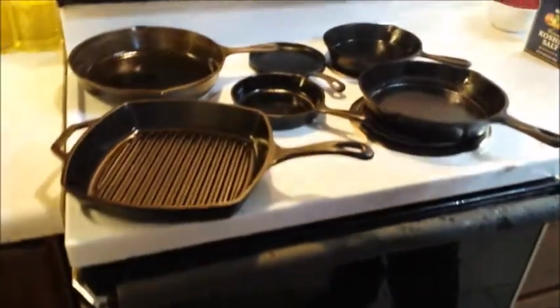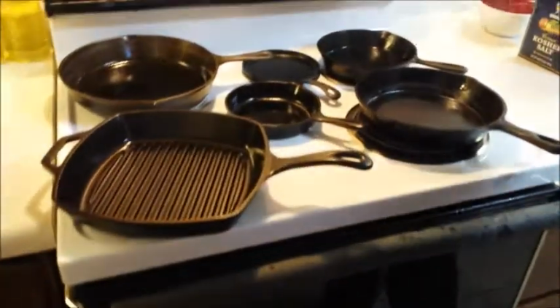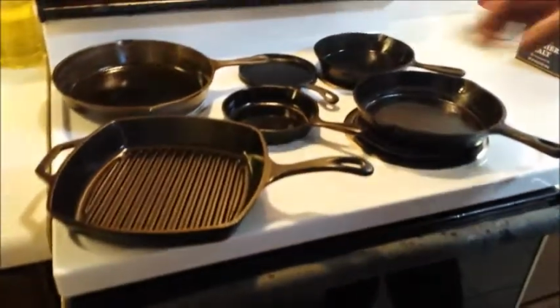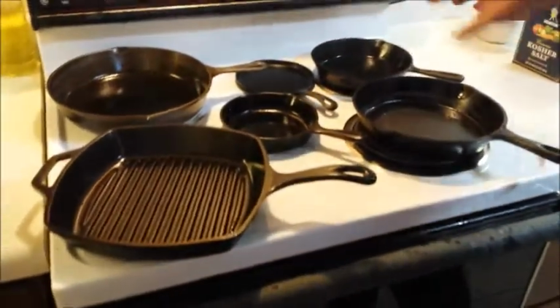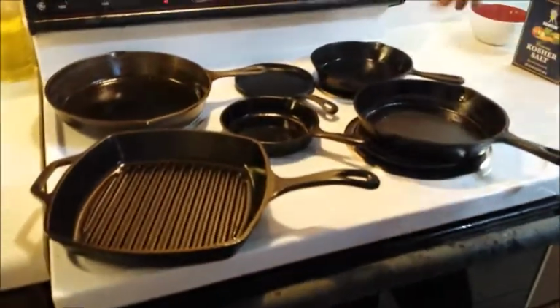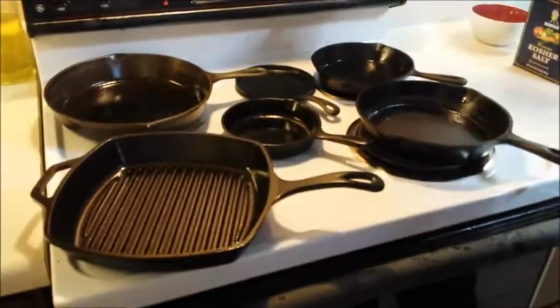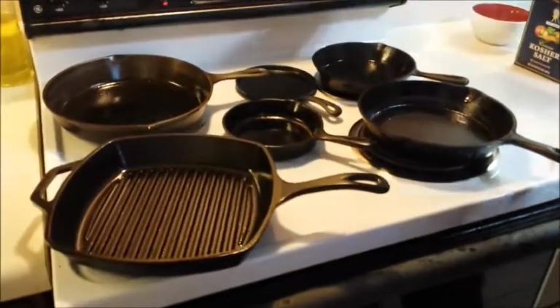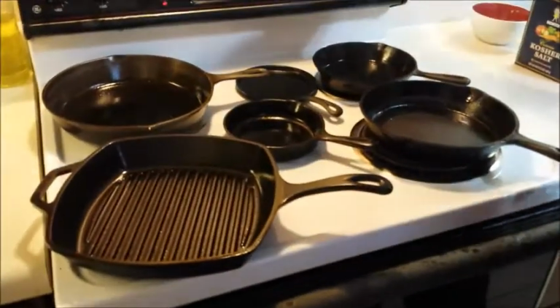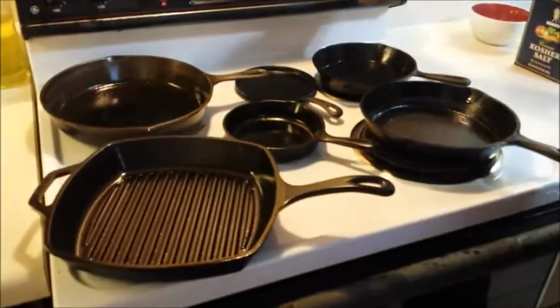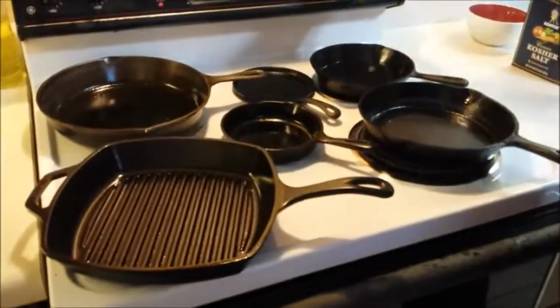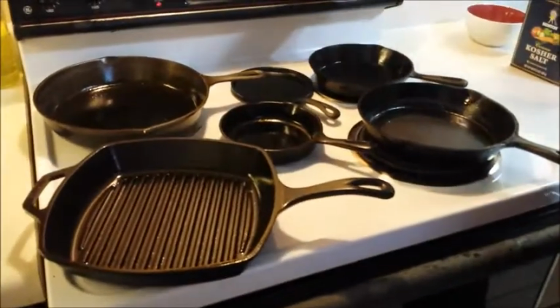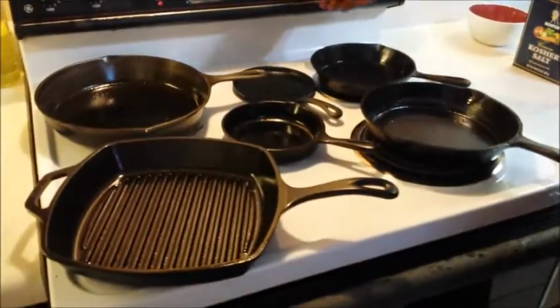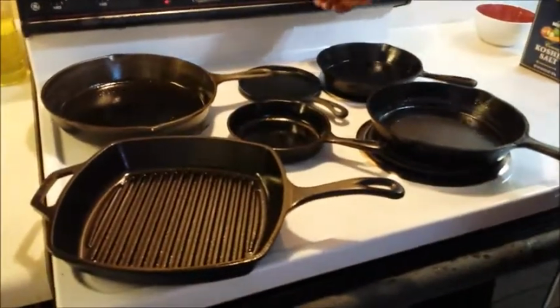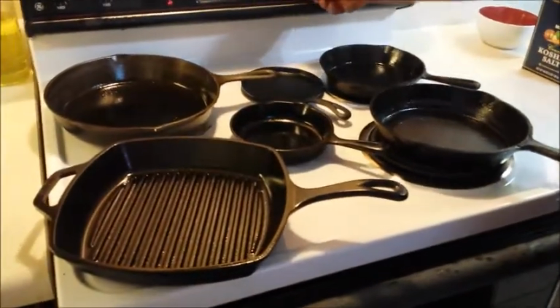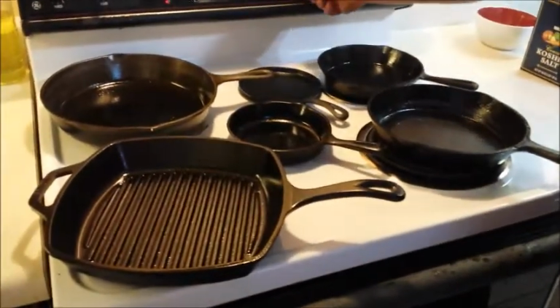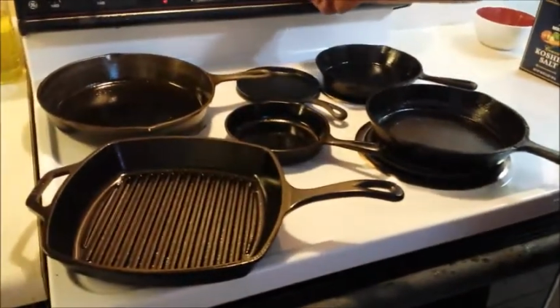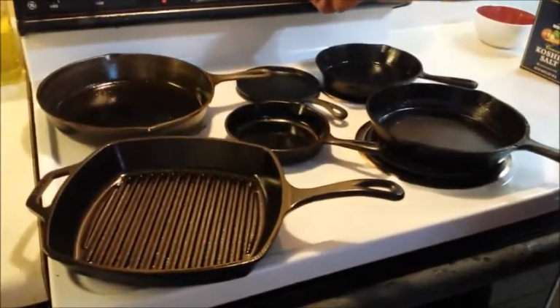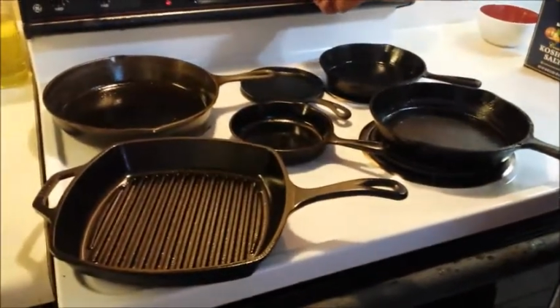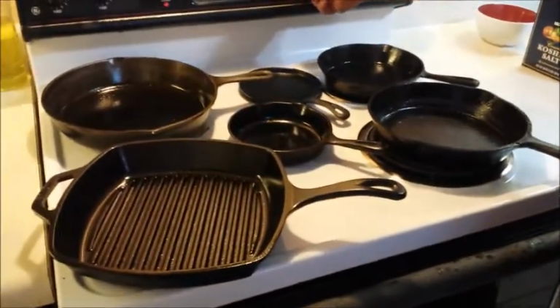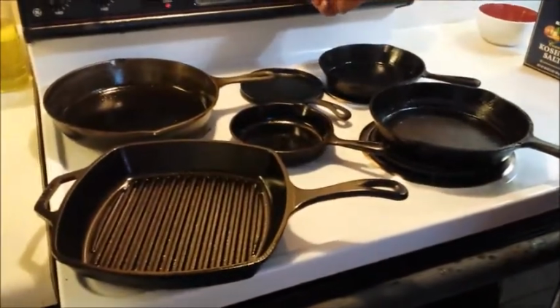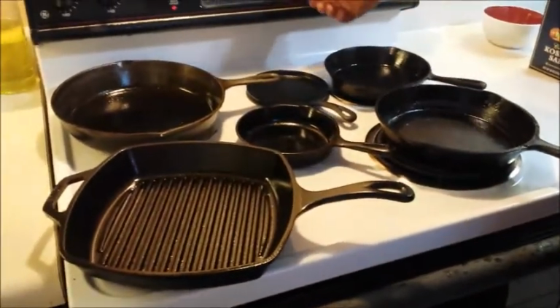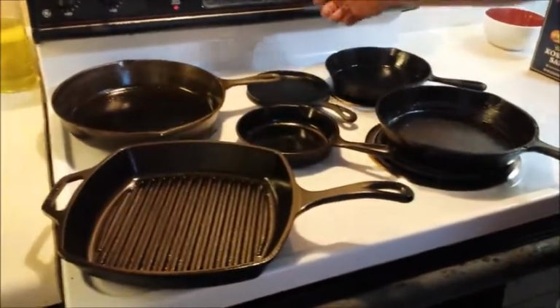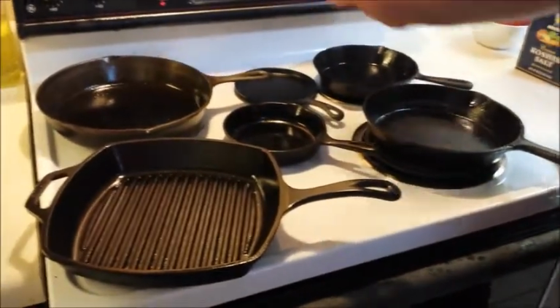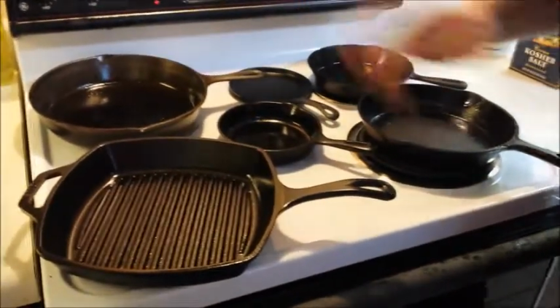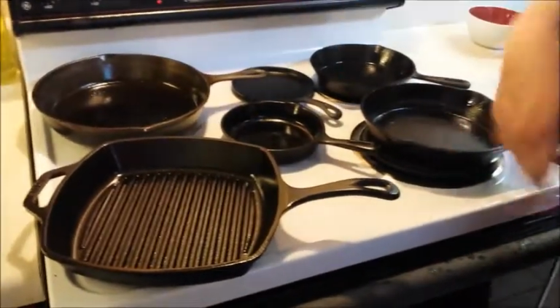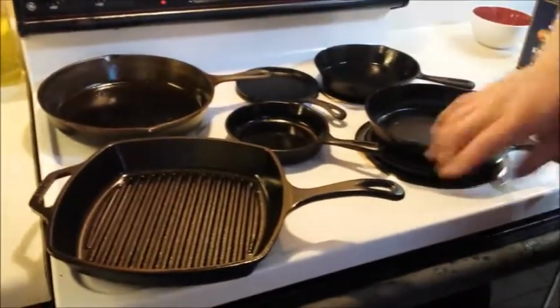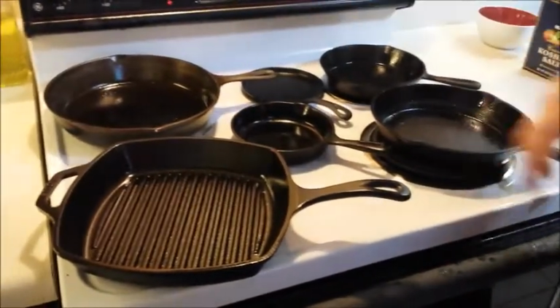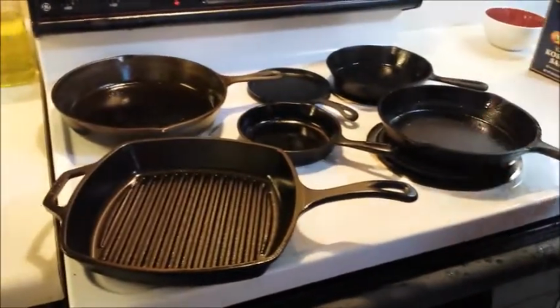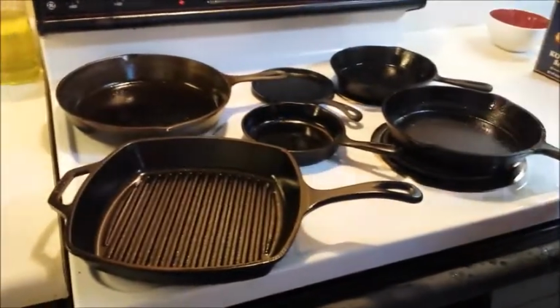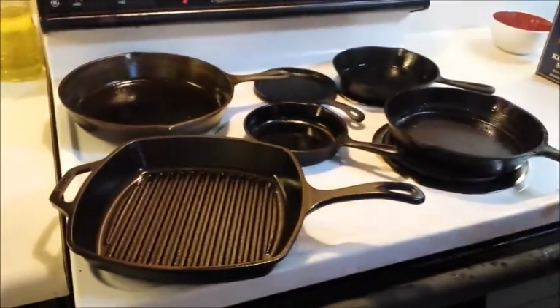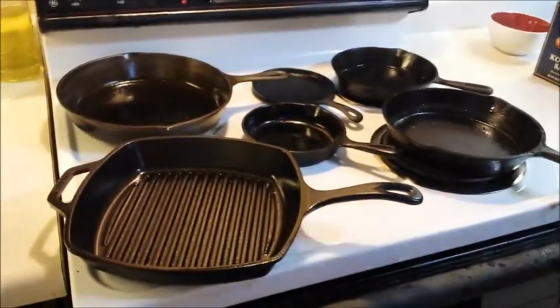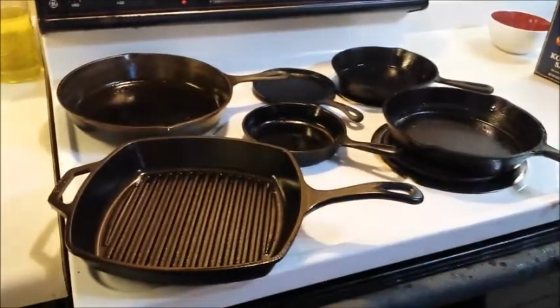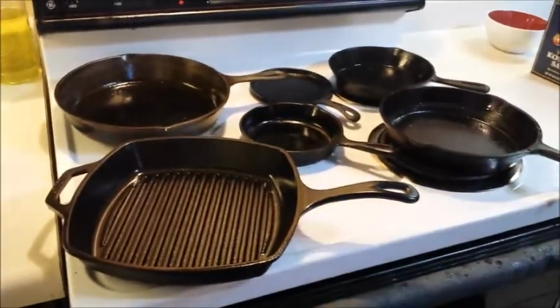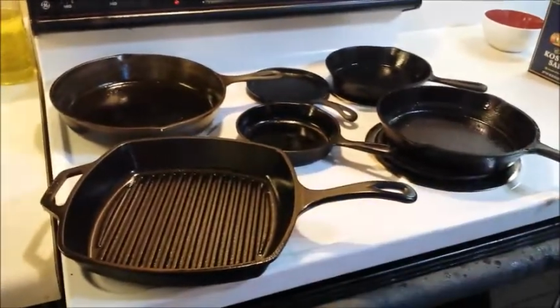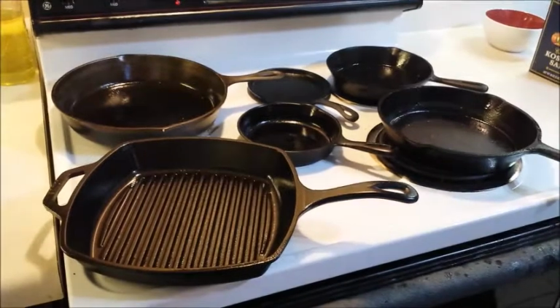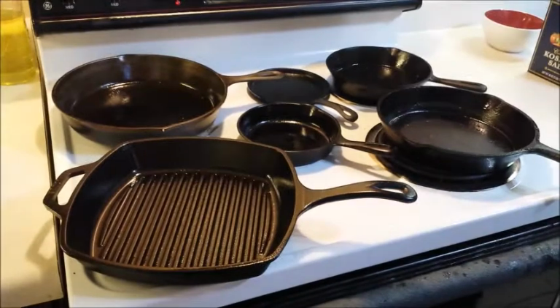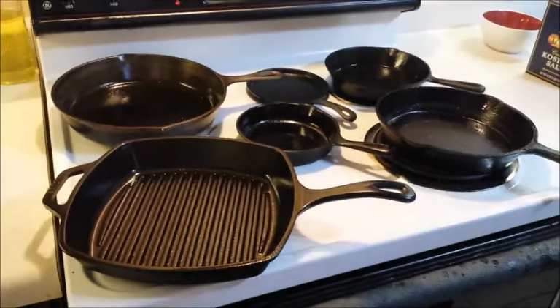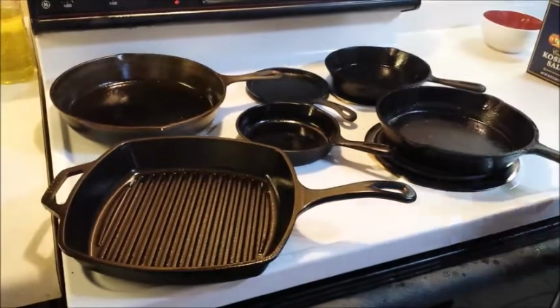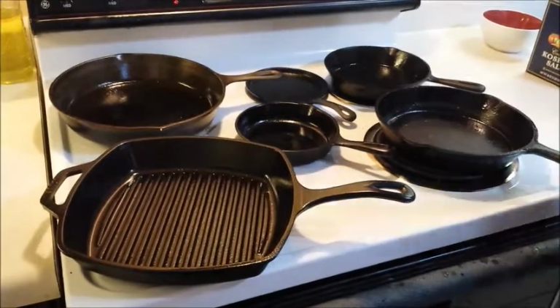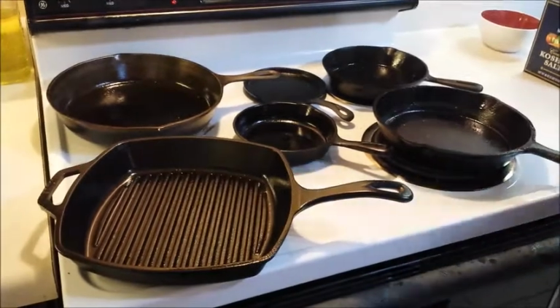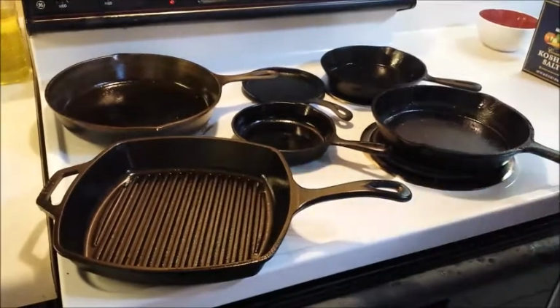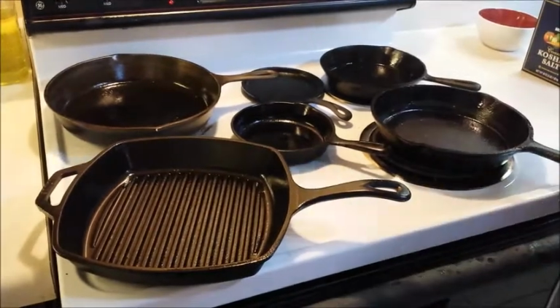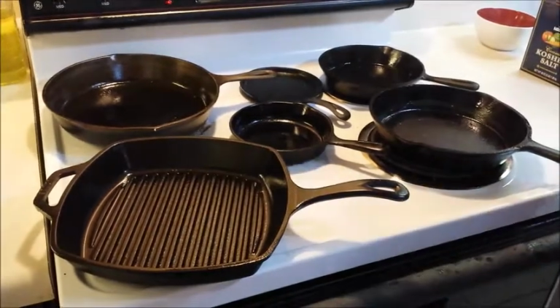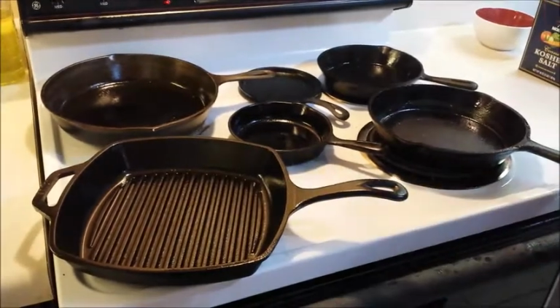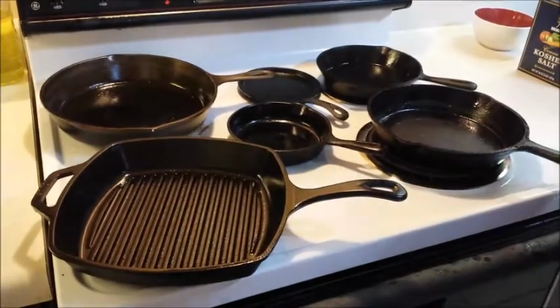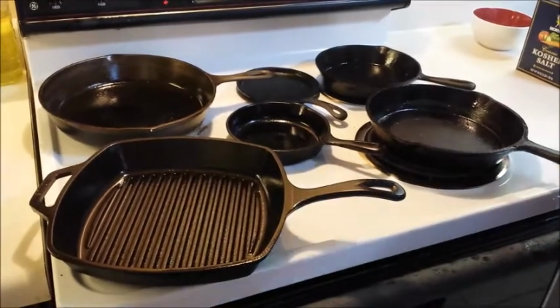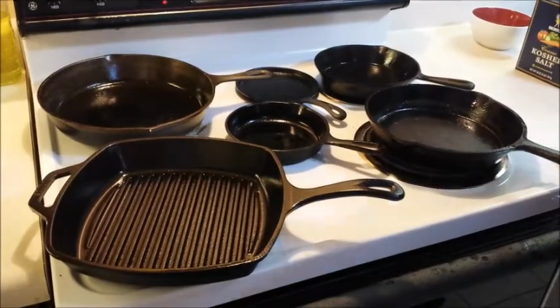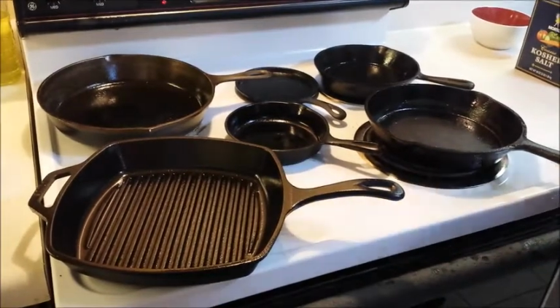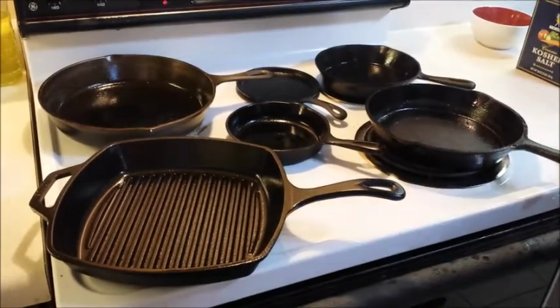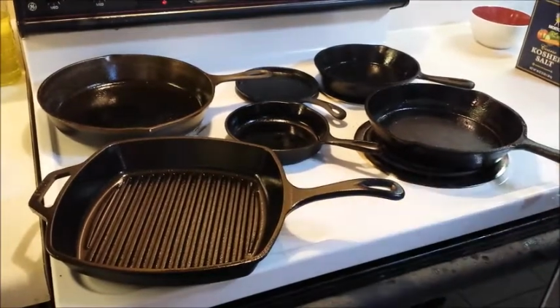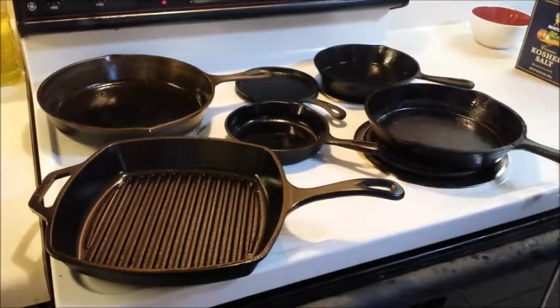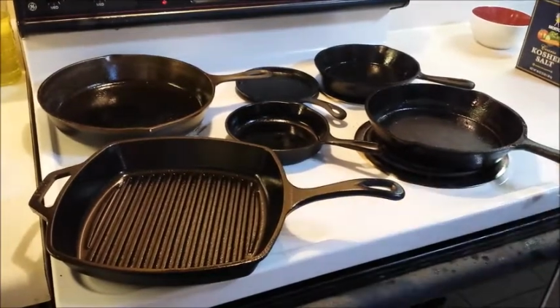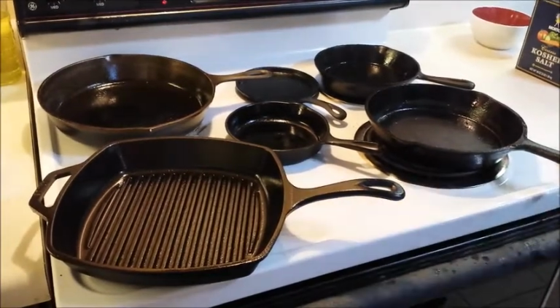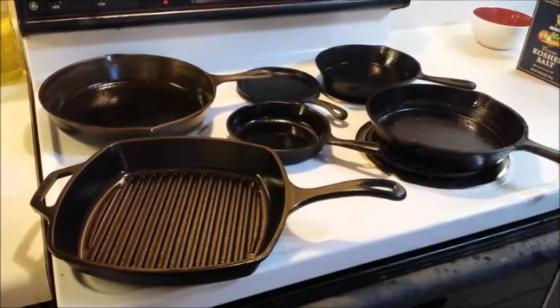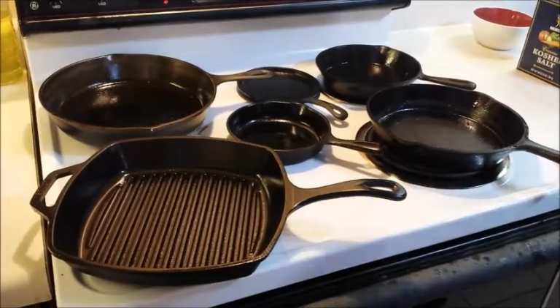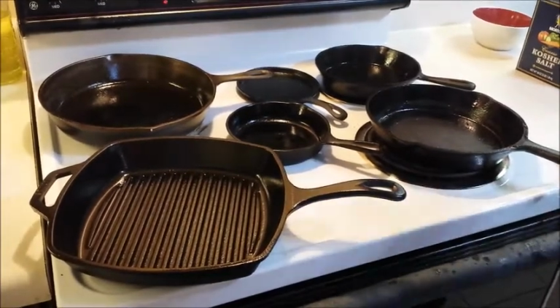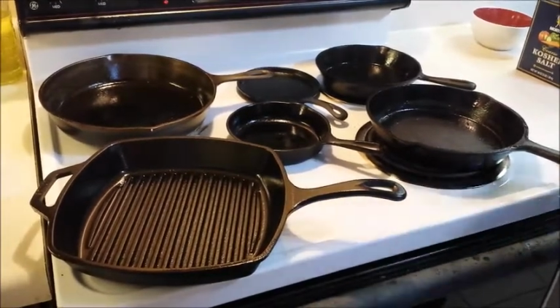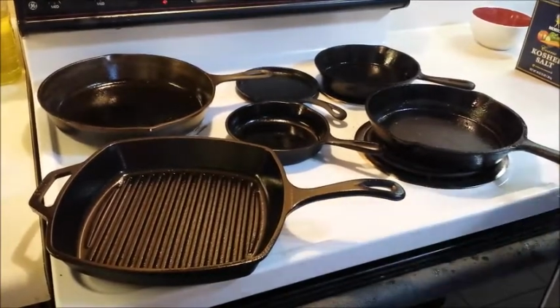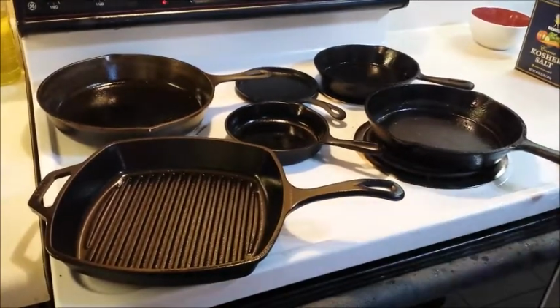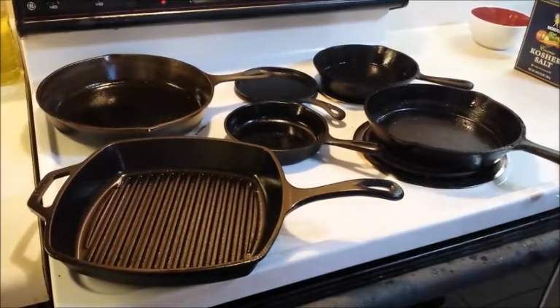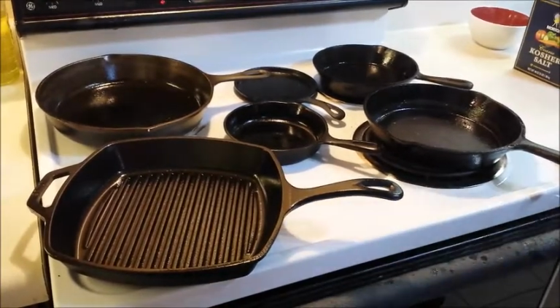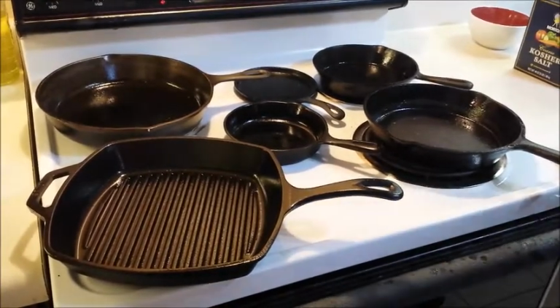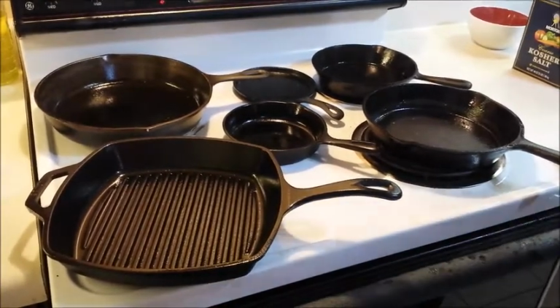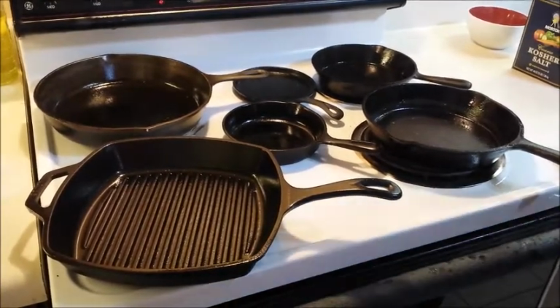We have our top burners off and the other pans are in there. This is the second load that will go into the oven tonight to be seasoned.